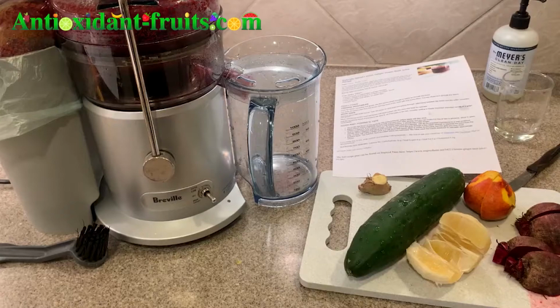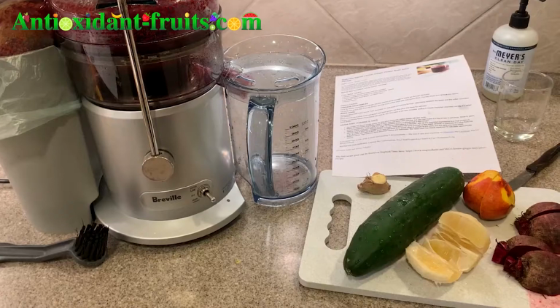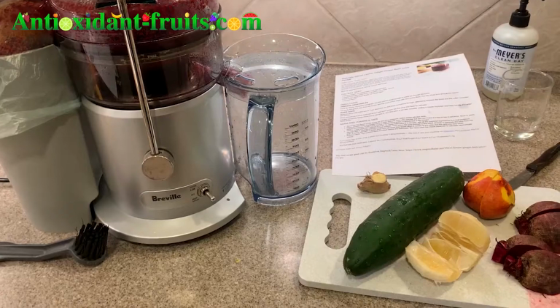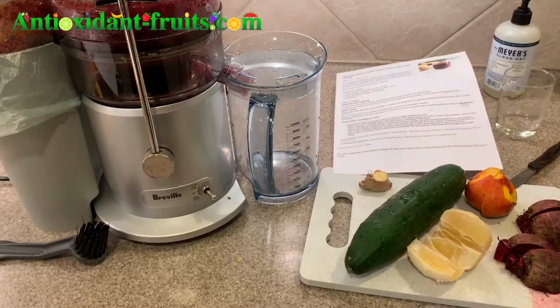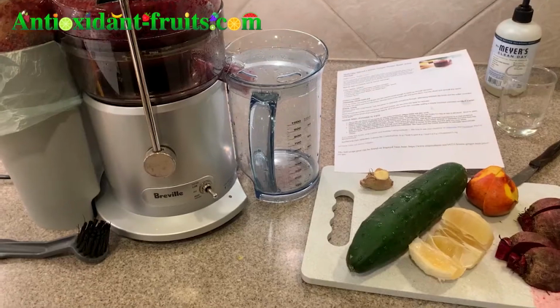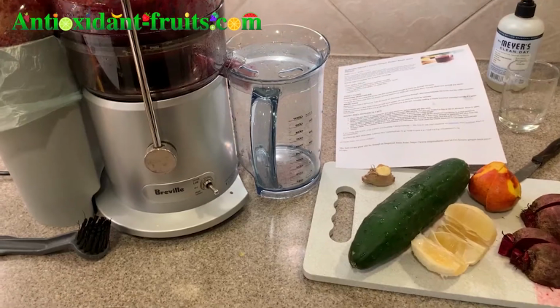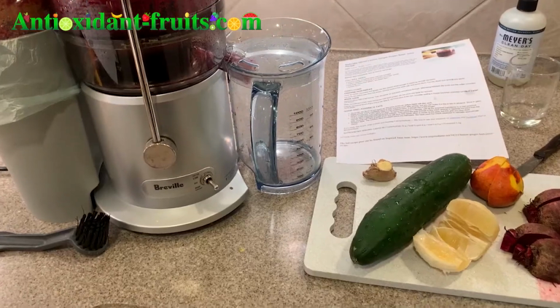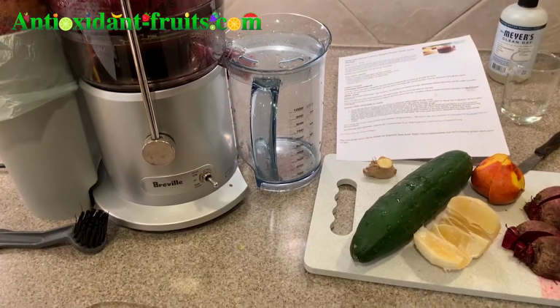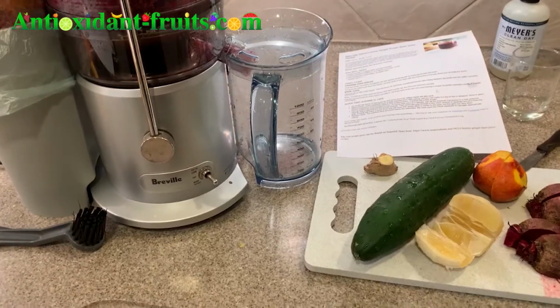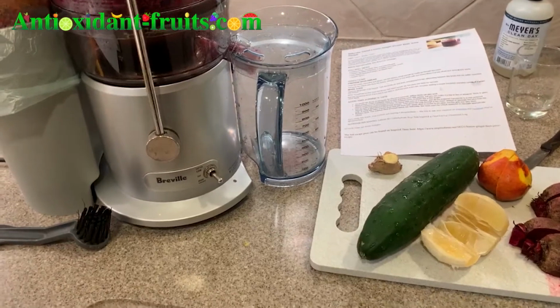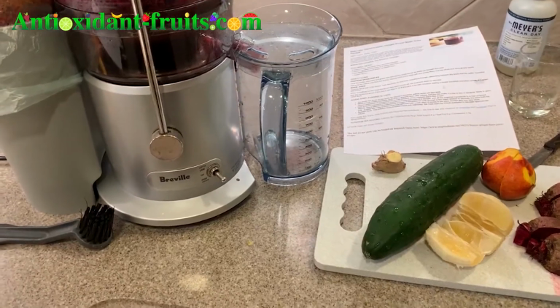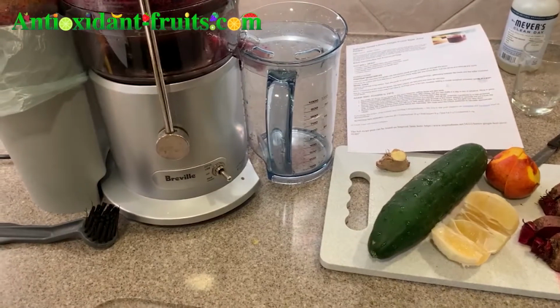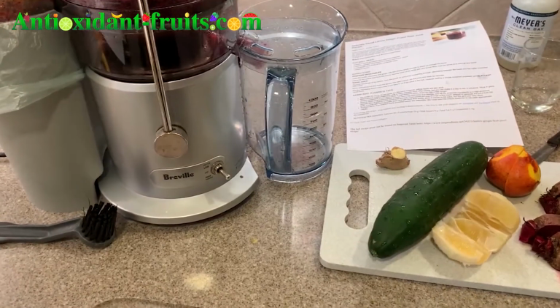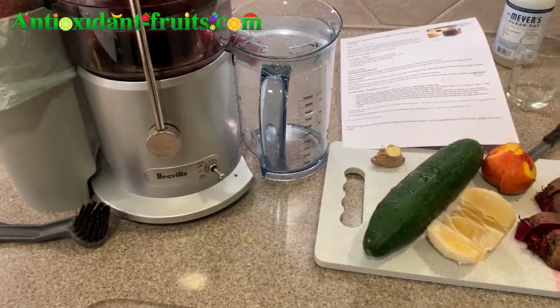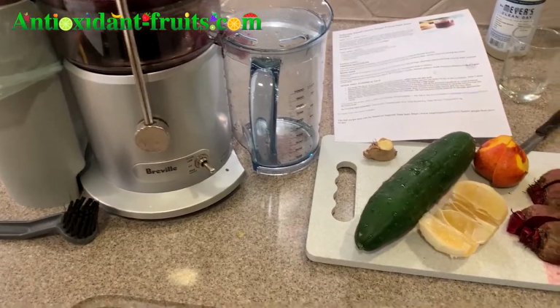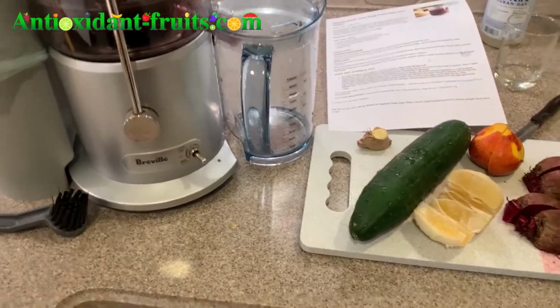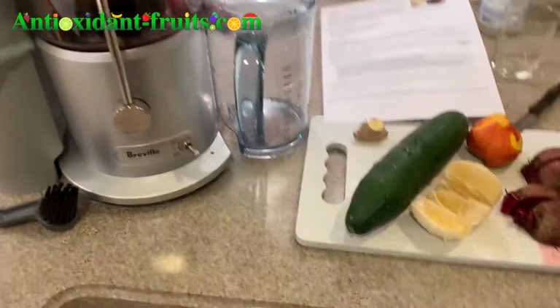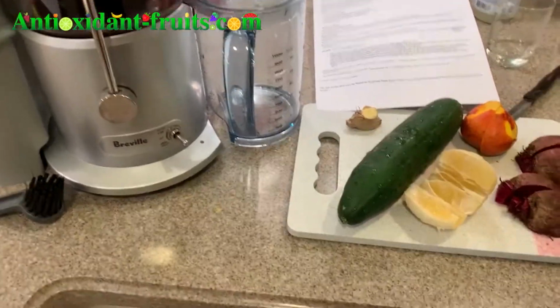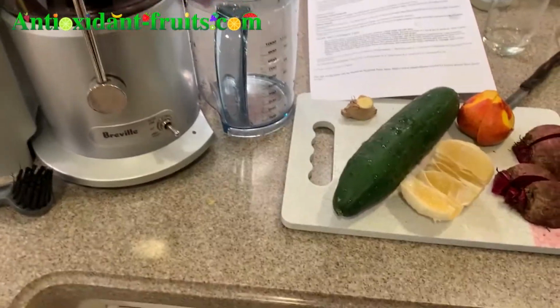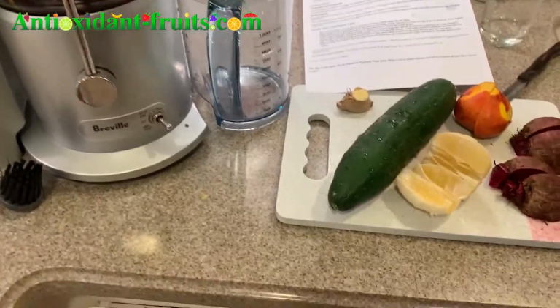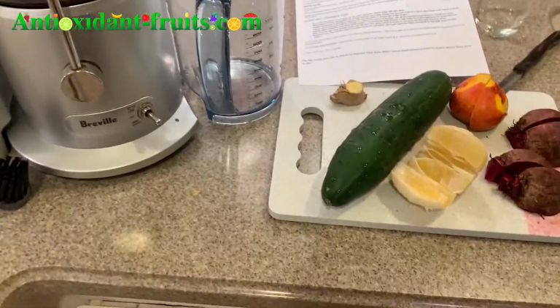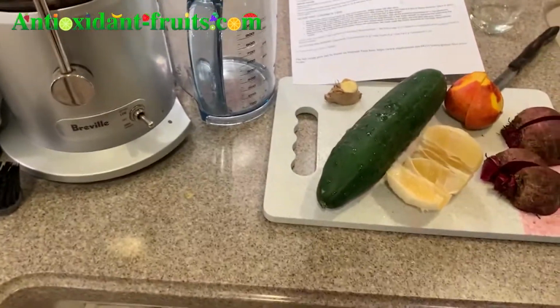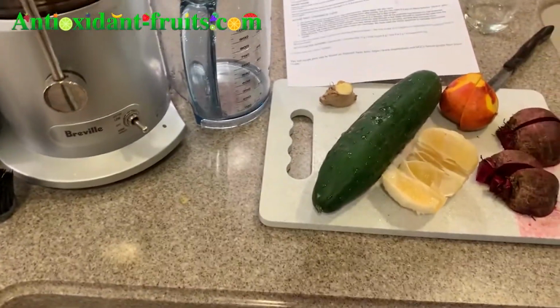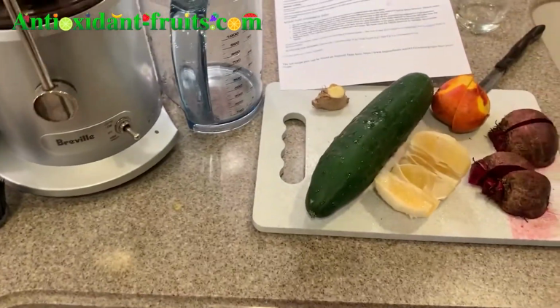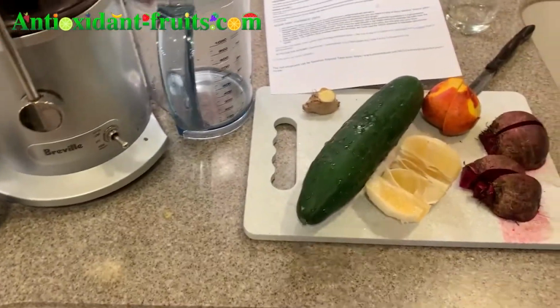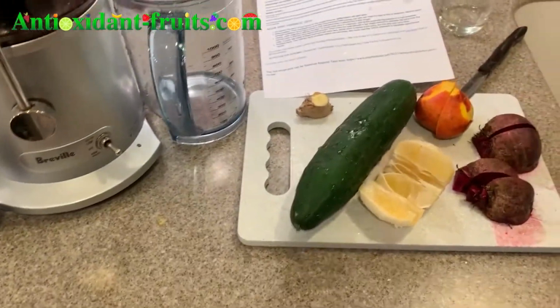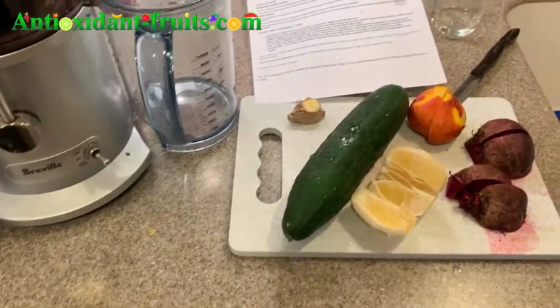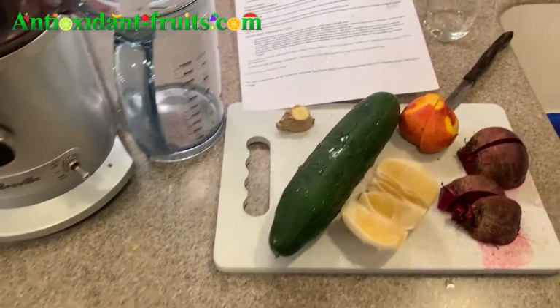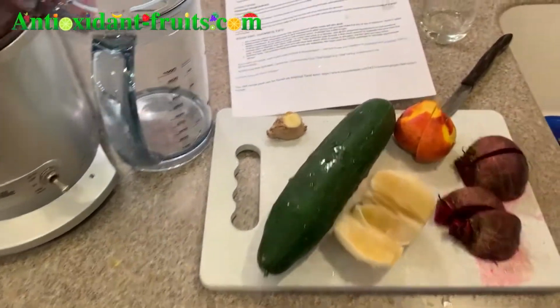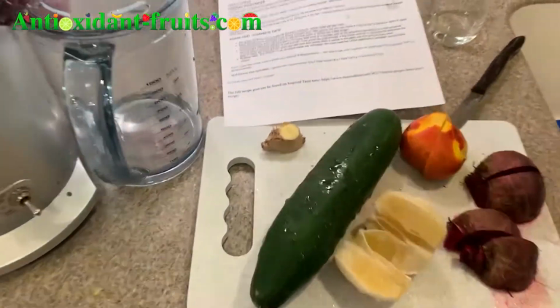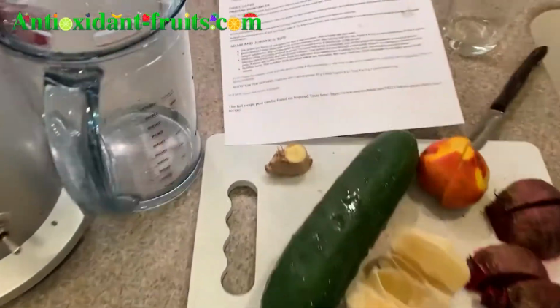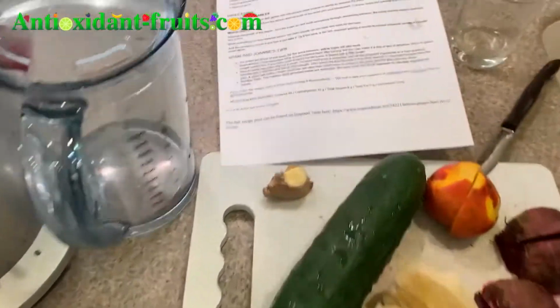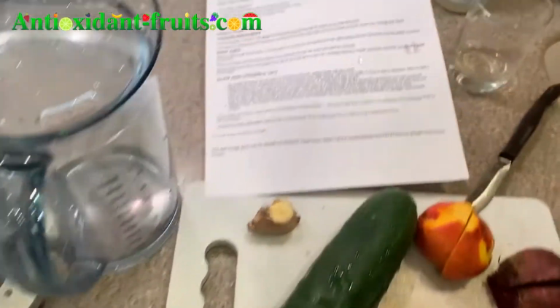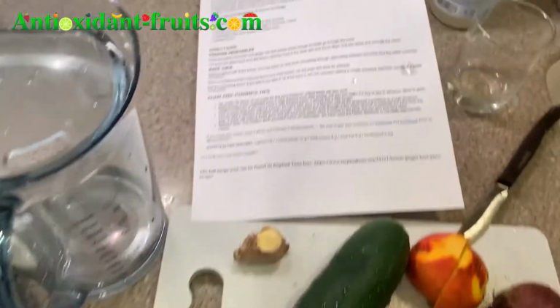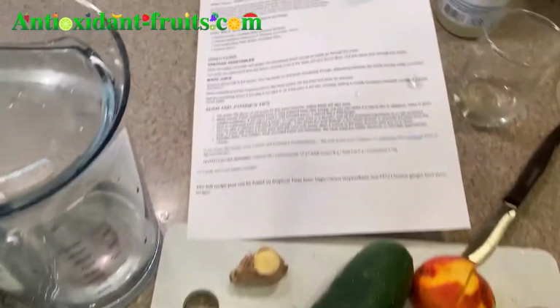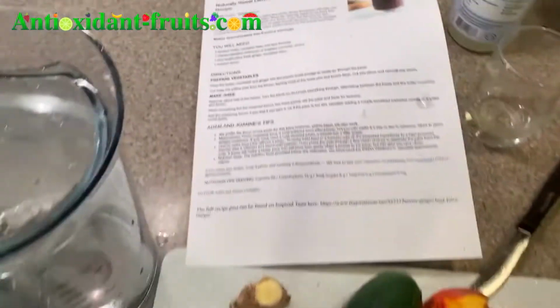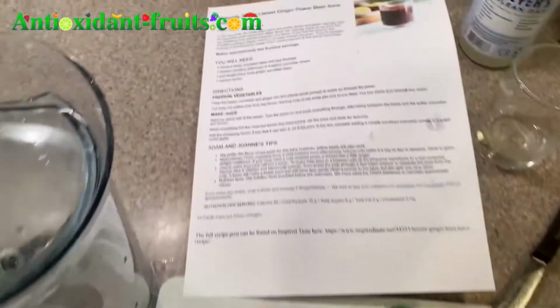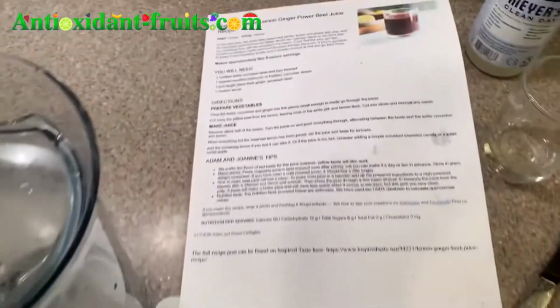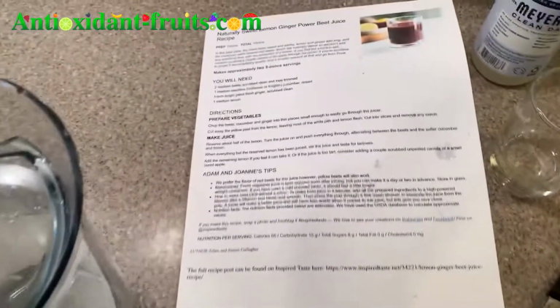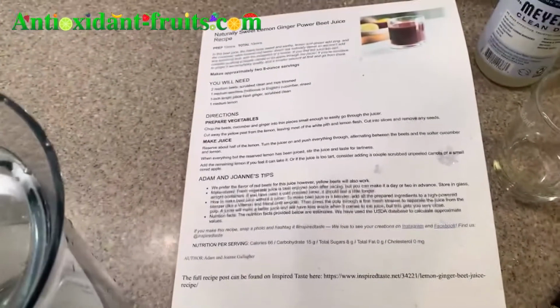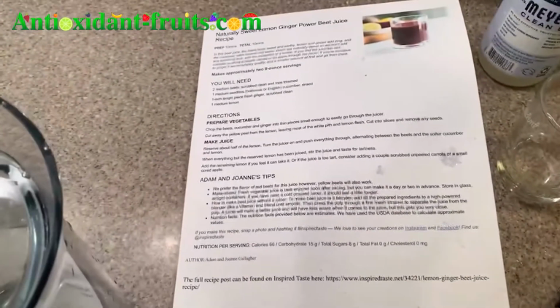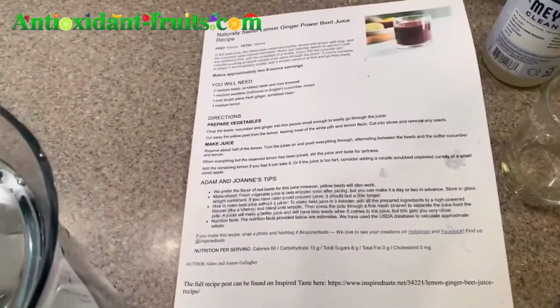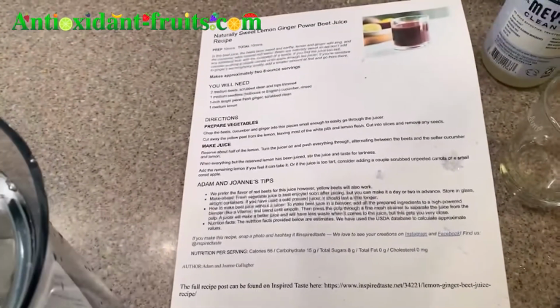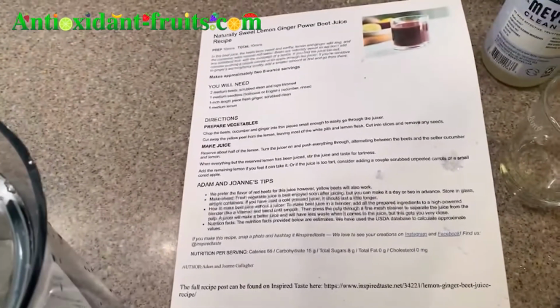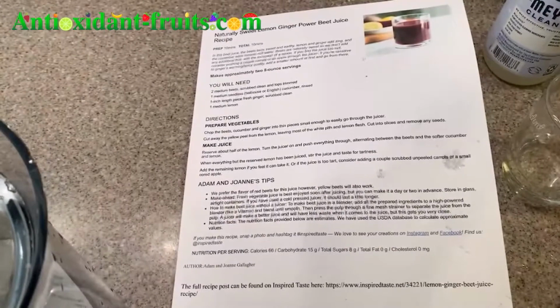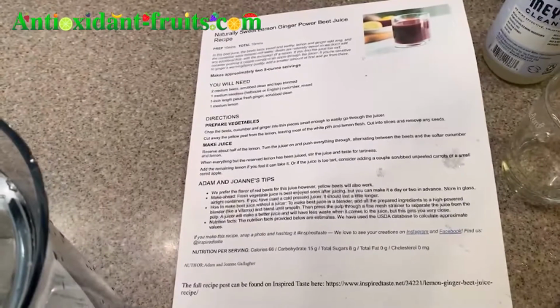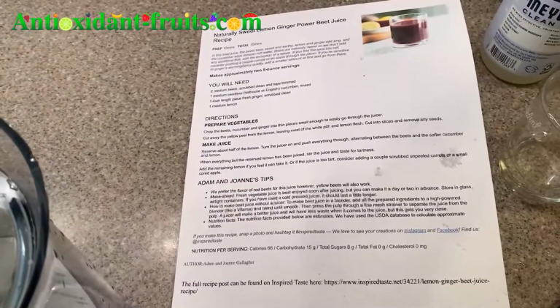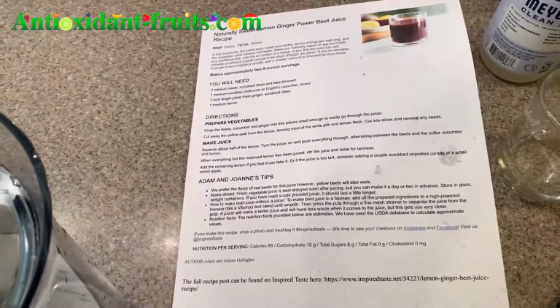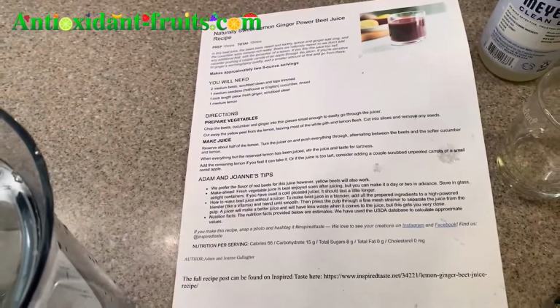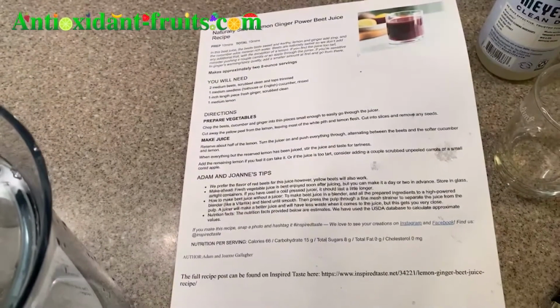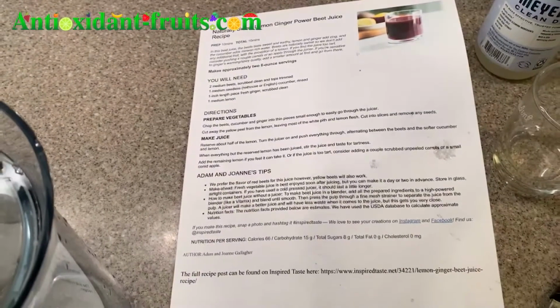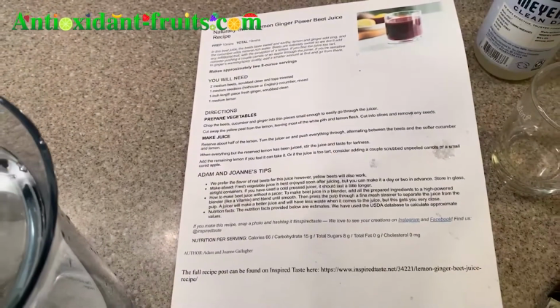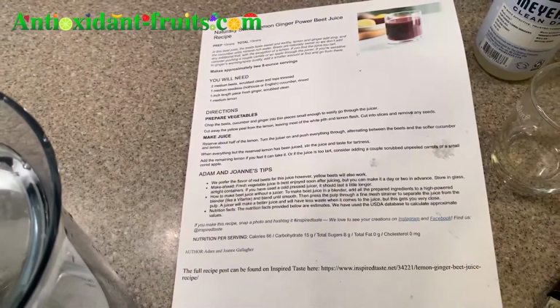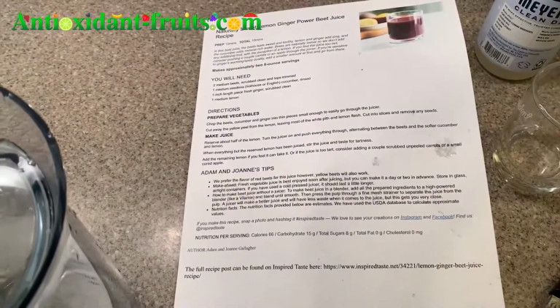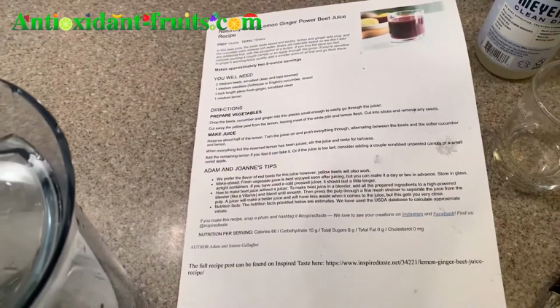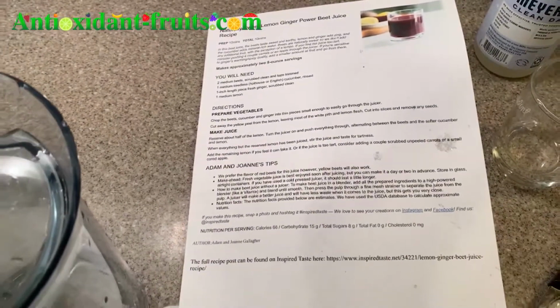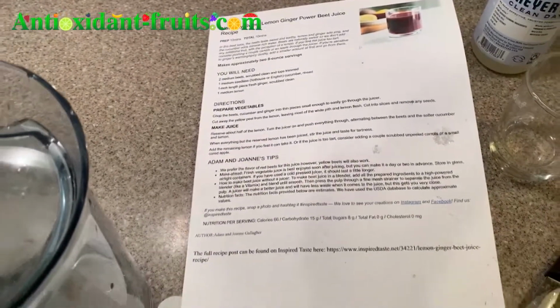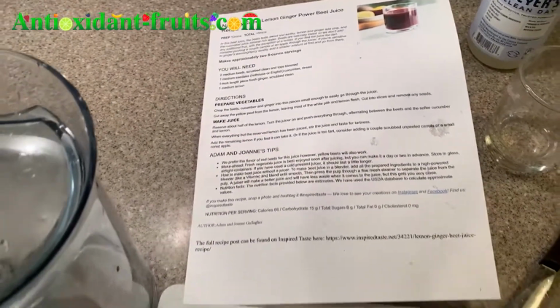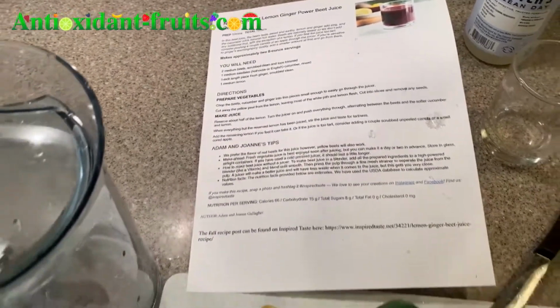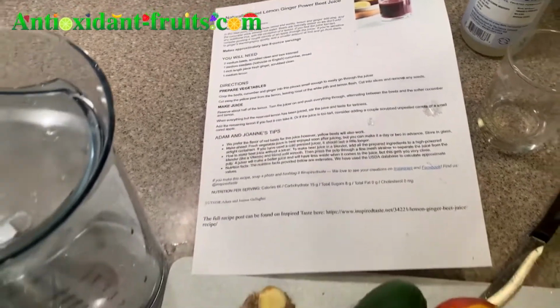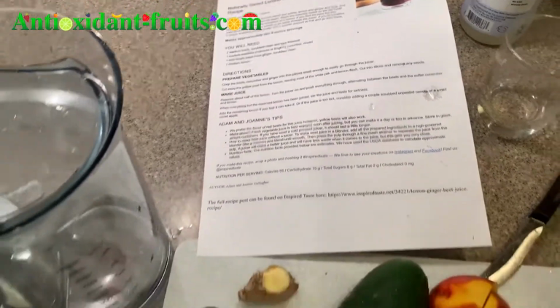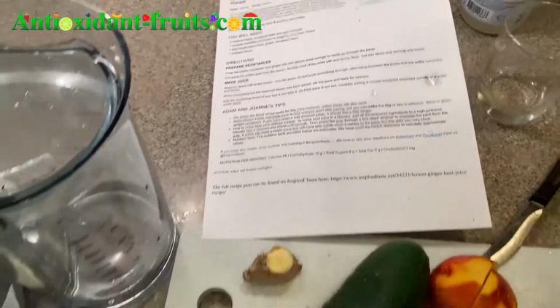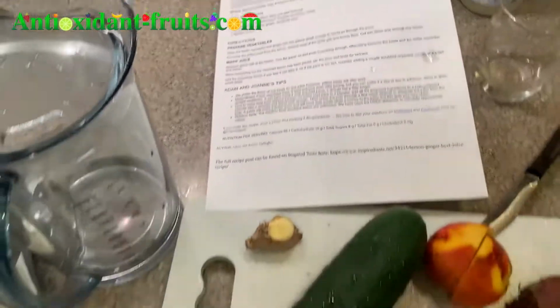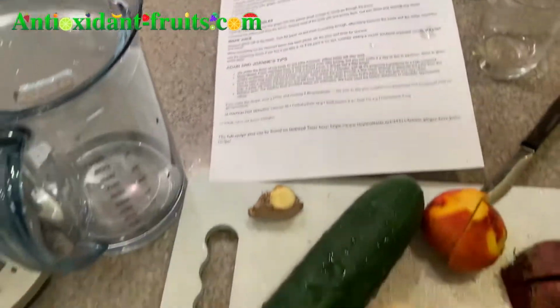Hello, antioxidant fruit lovers. Today, I'm going to make a lemon ginger beet juice recipe.